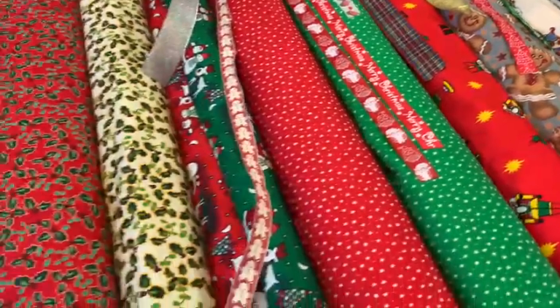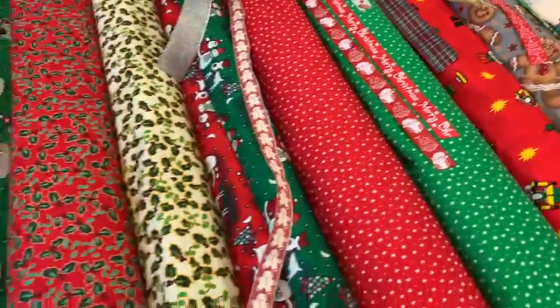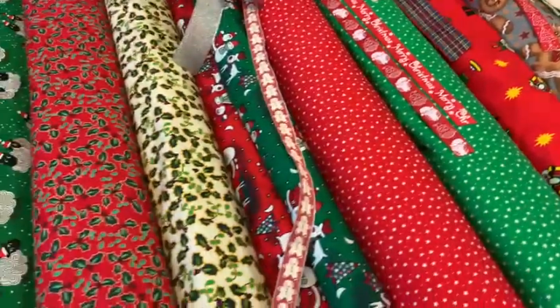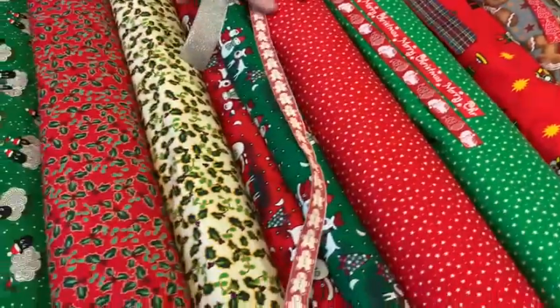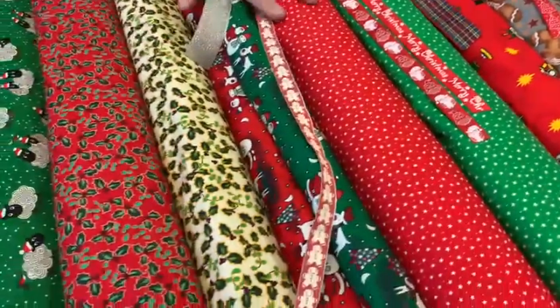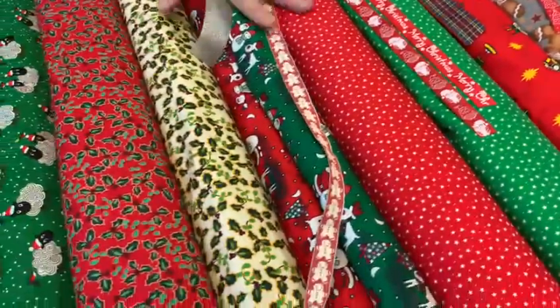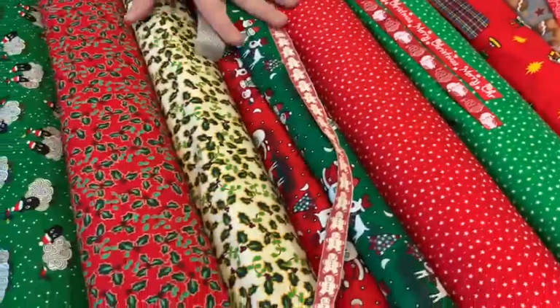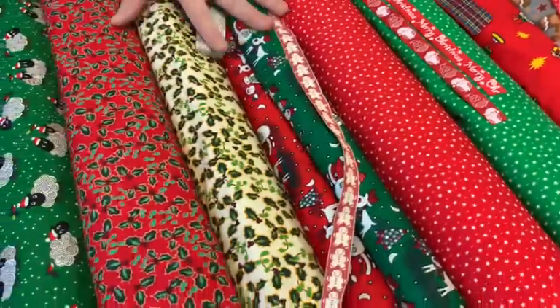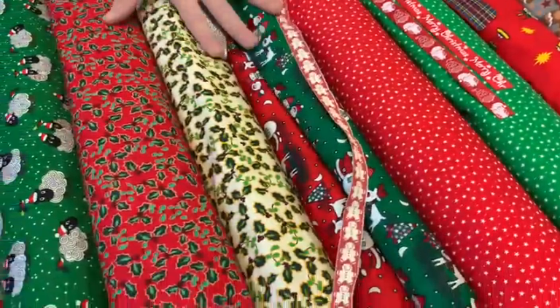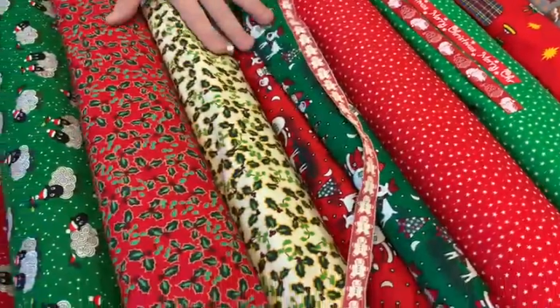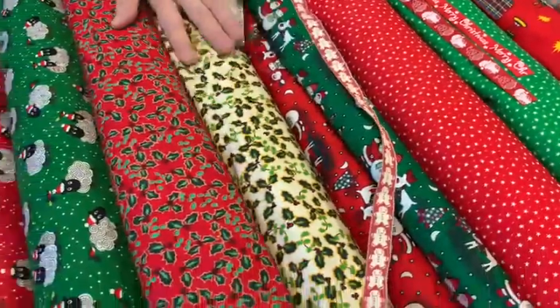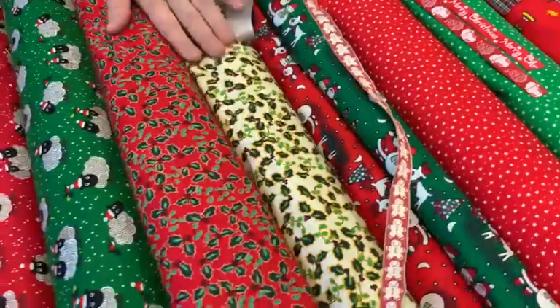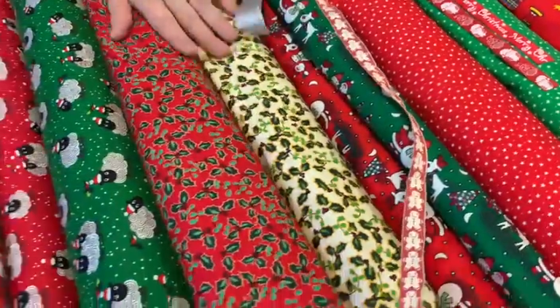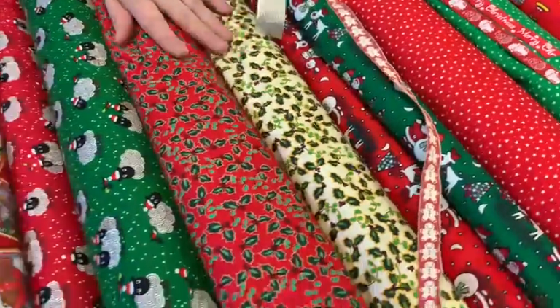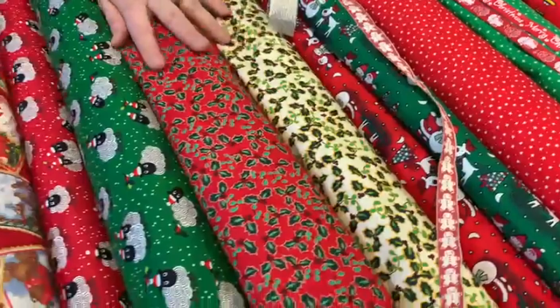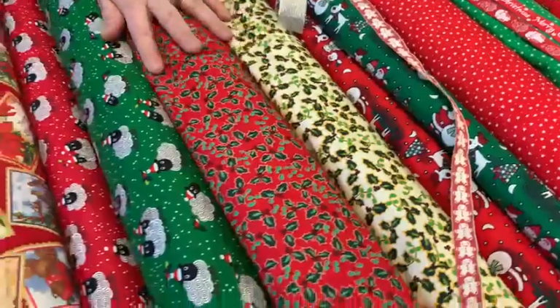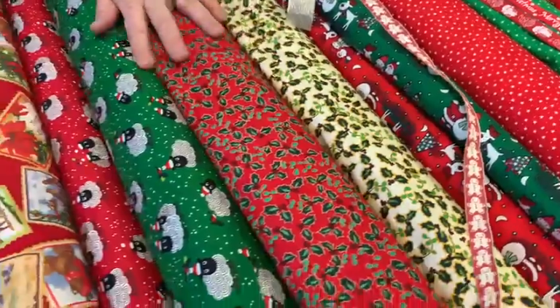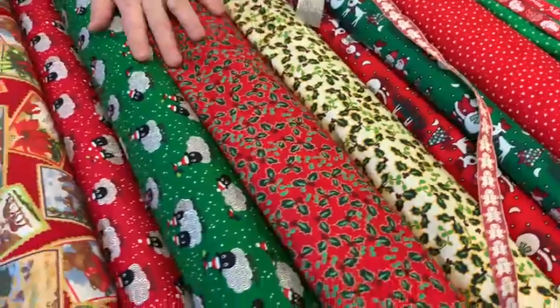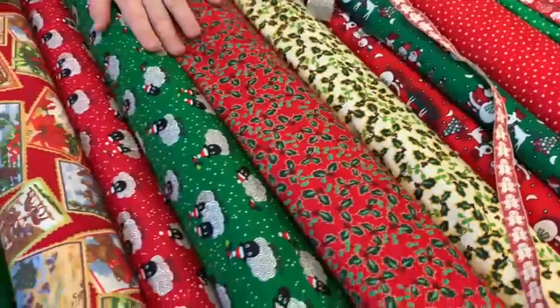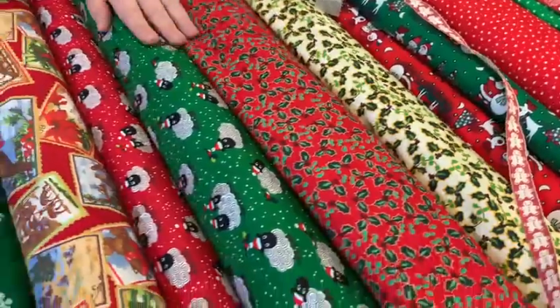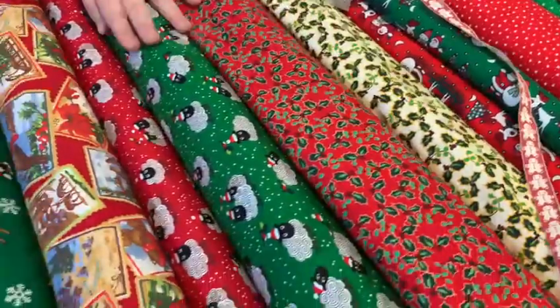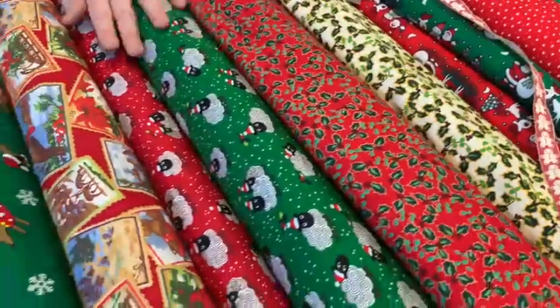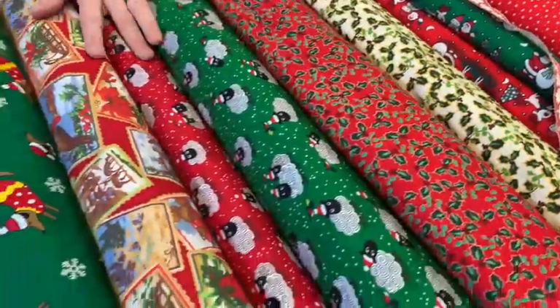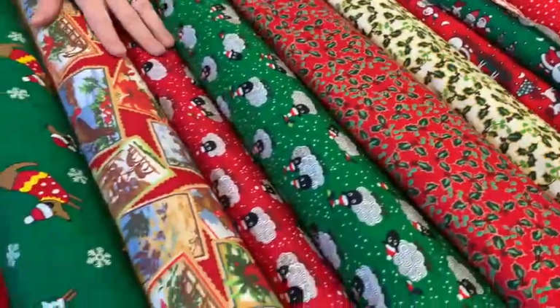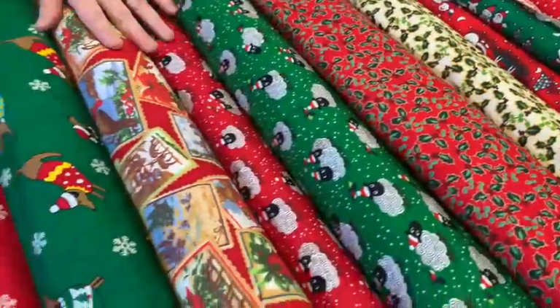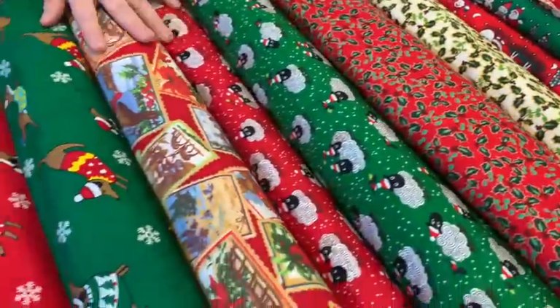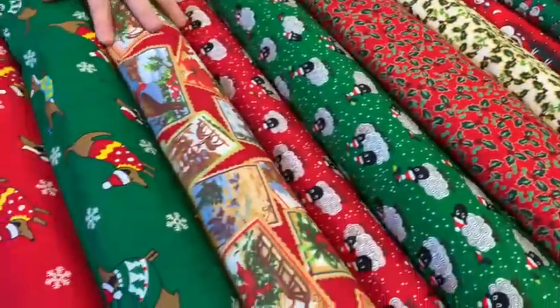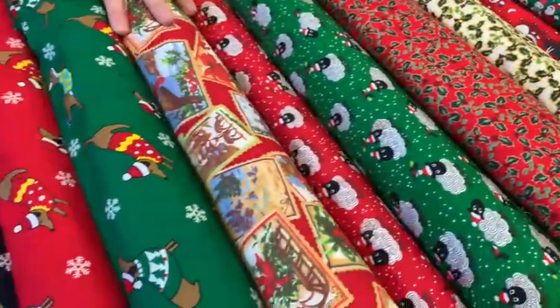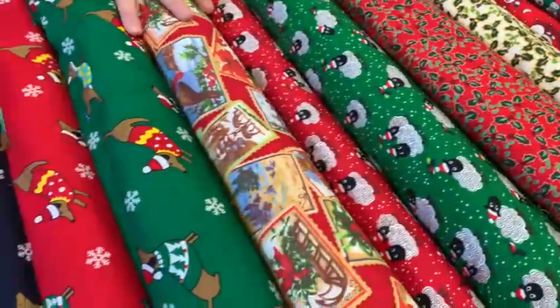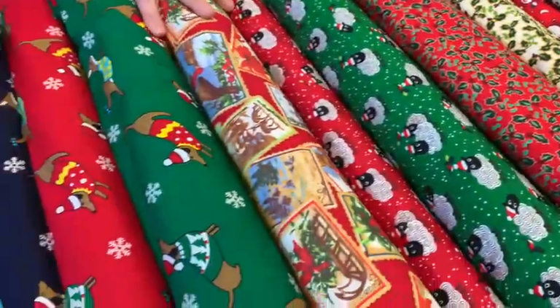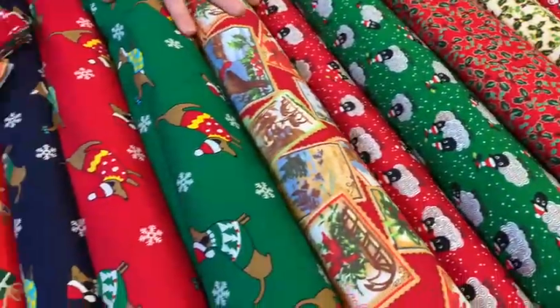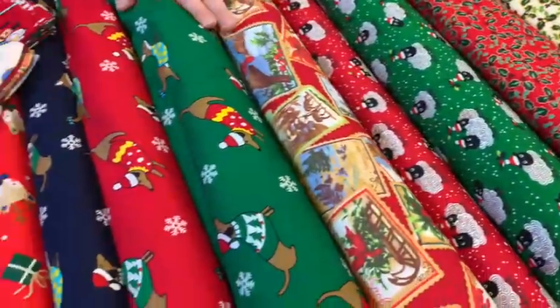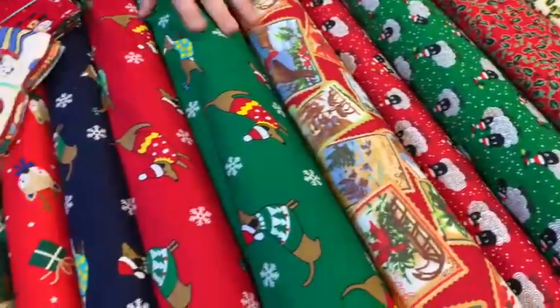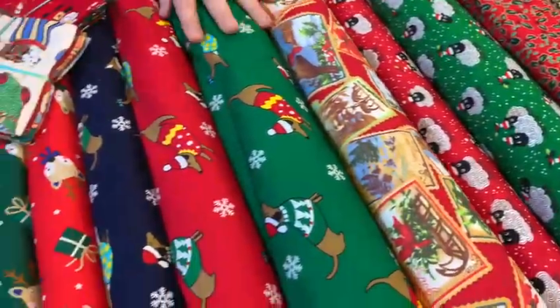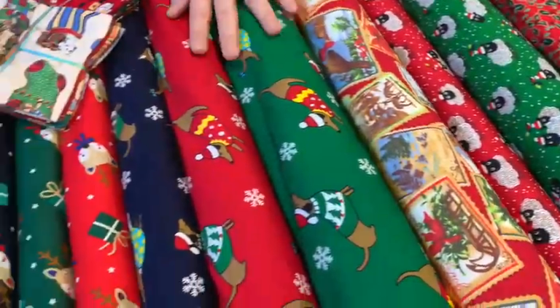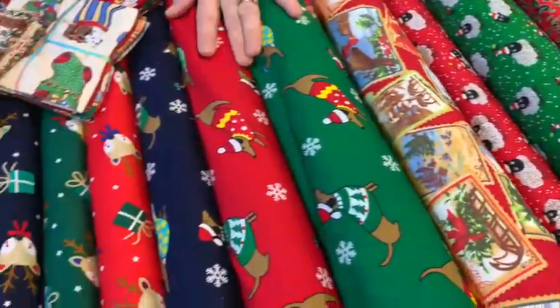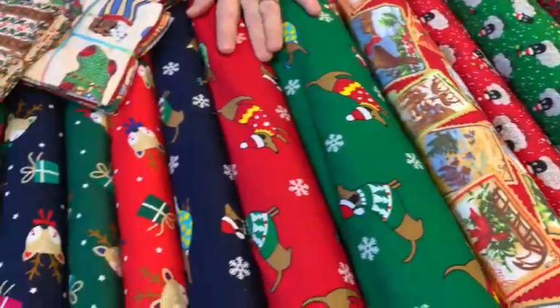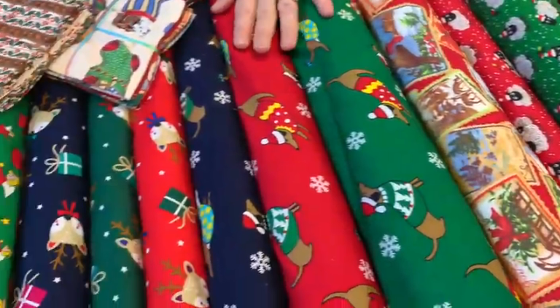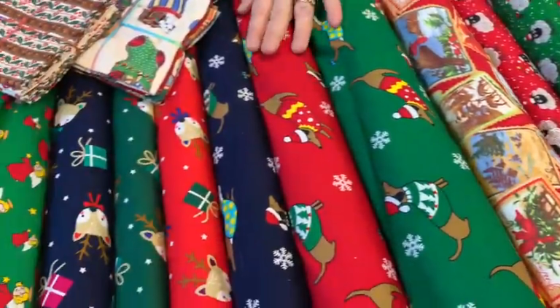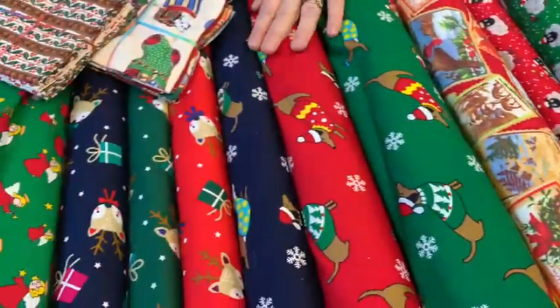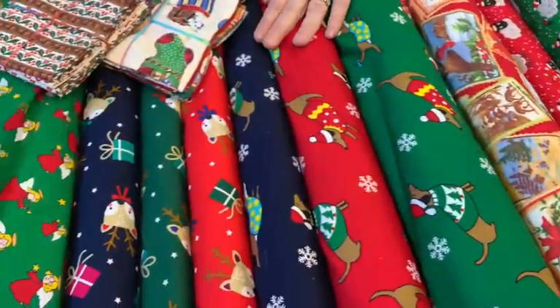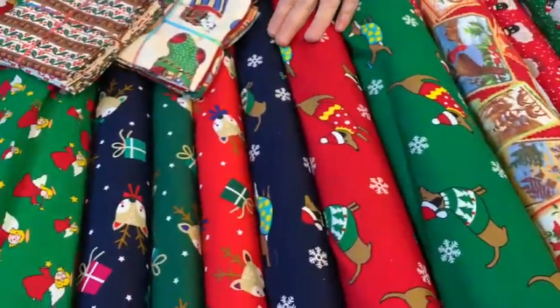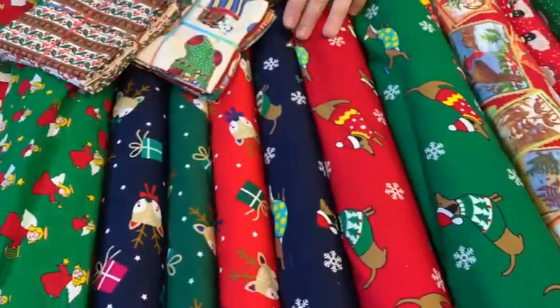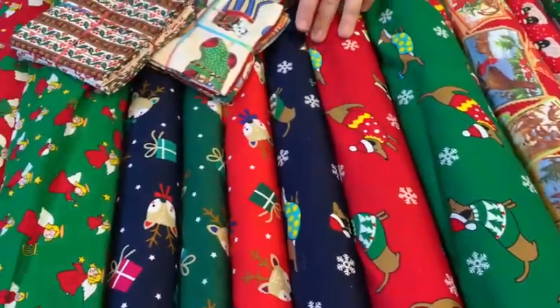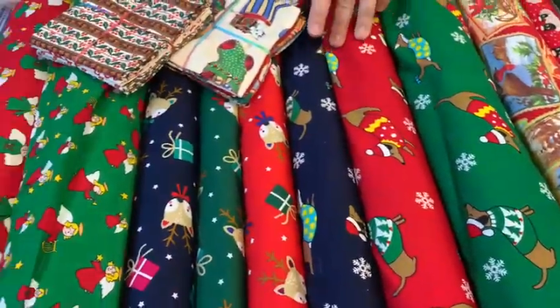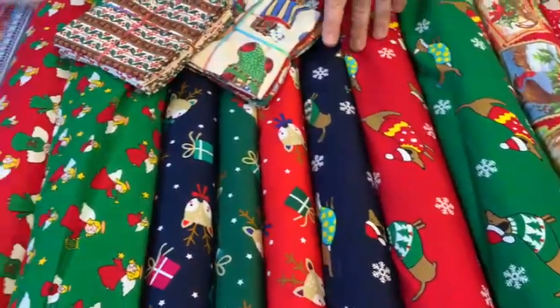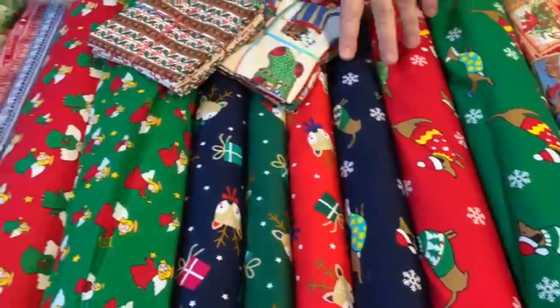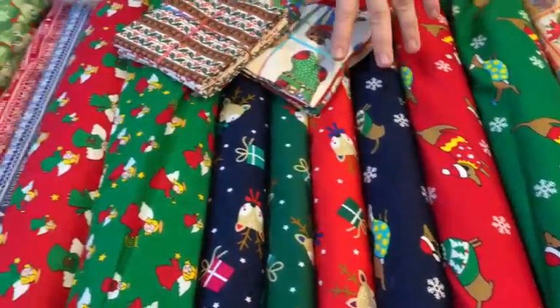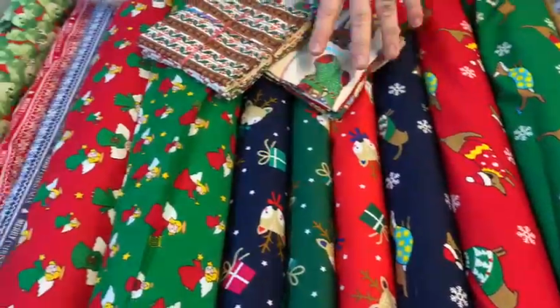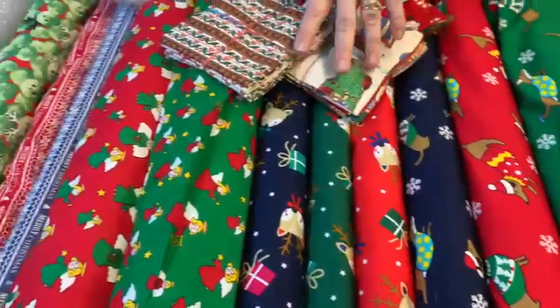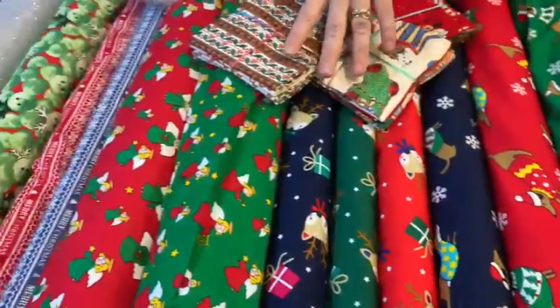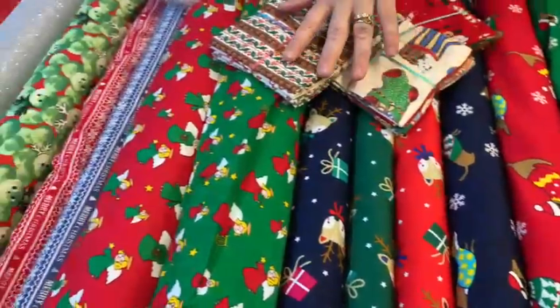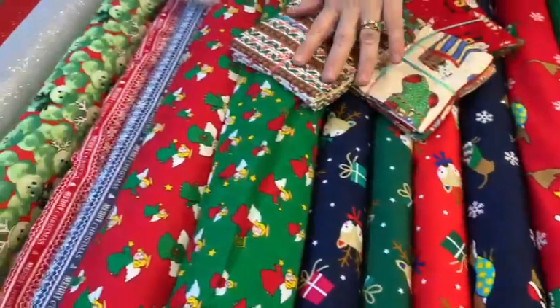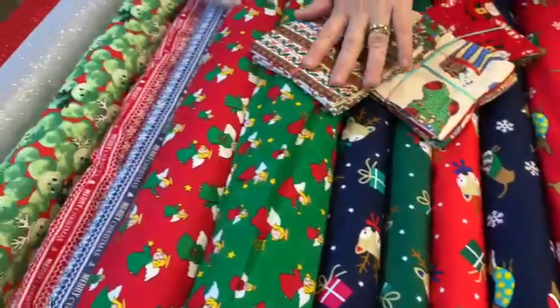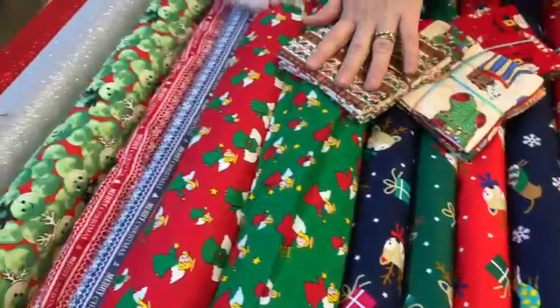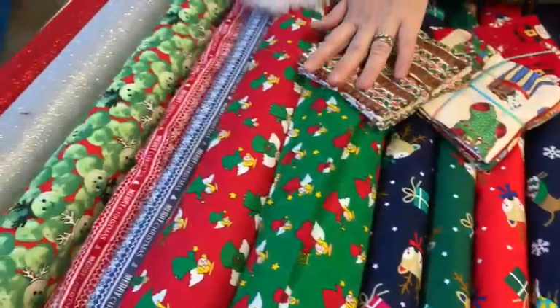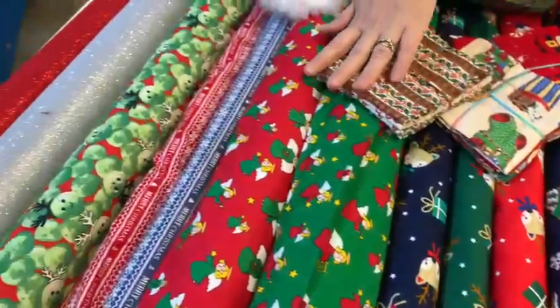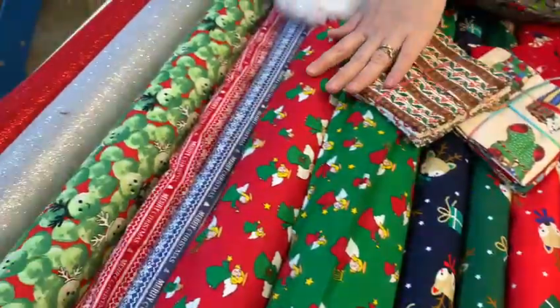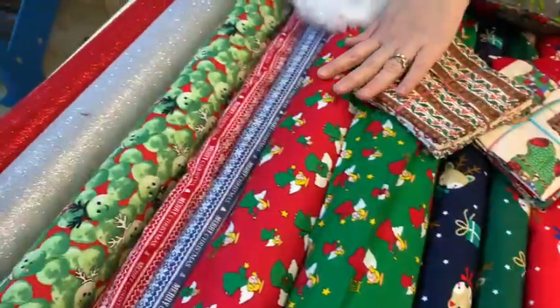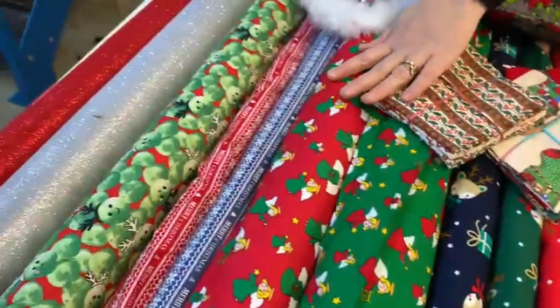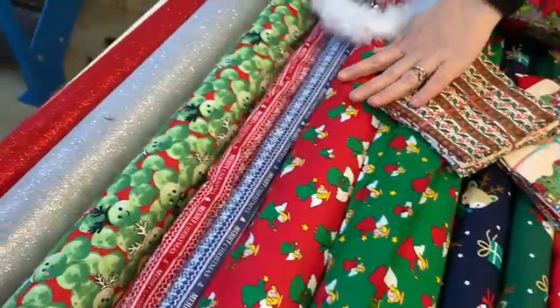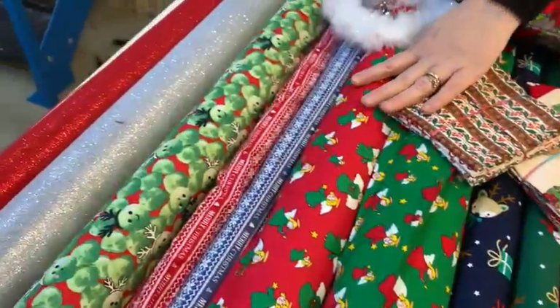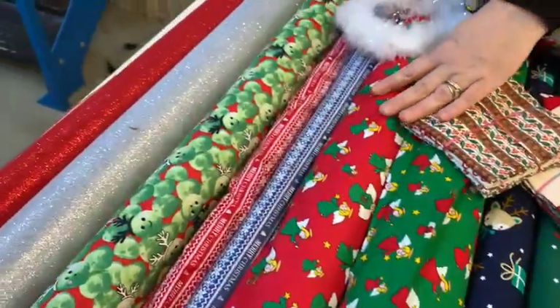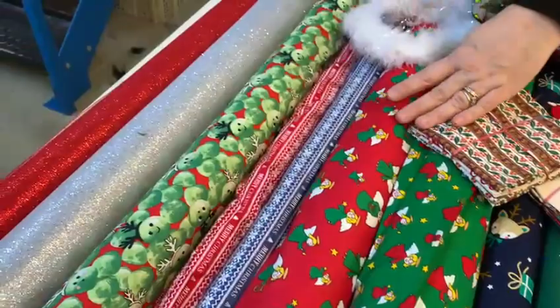You could make Christmas patchwork, cushions, pyjamas — all sorts of things for that special day.